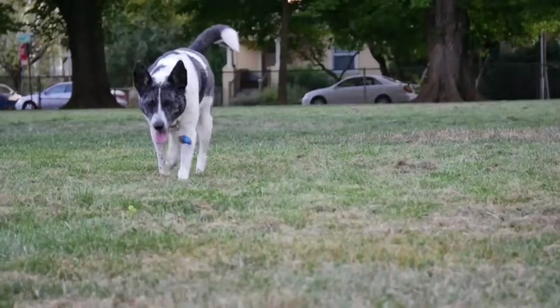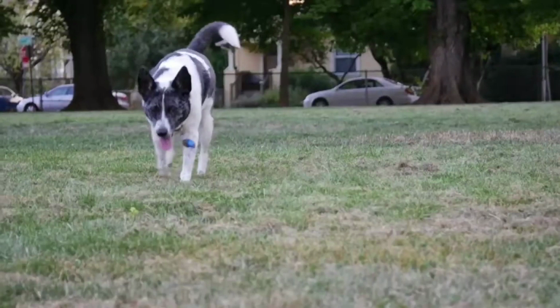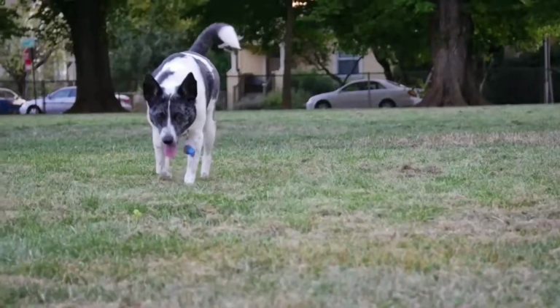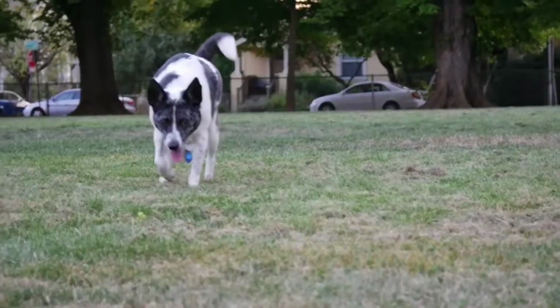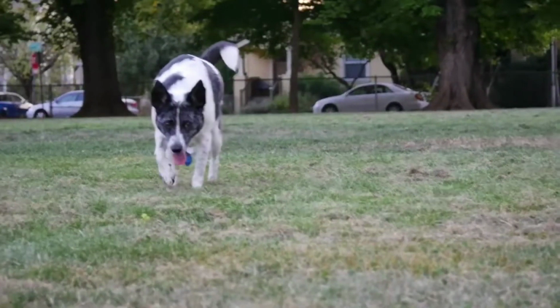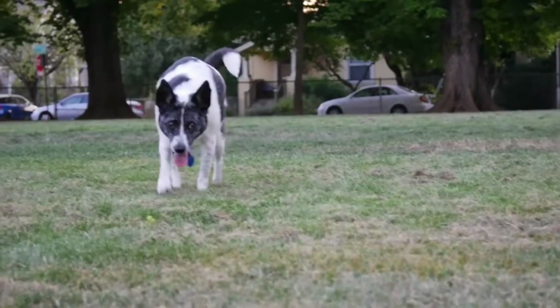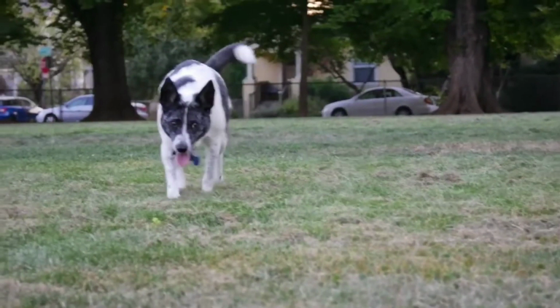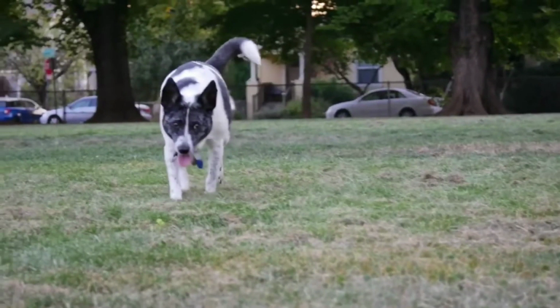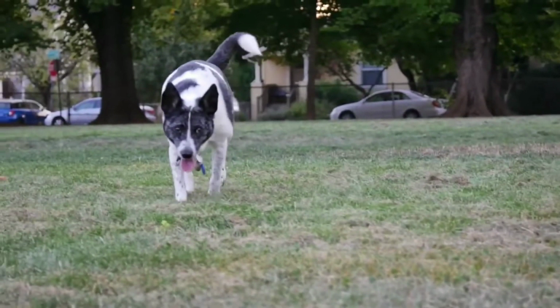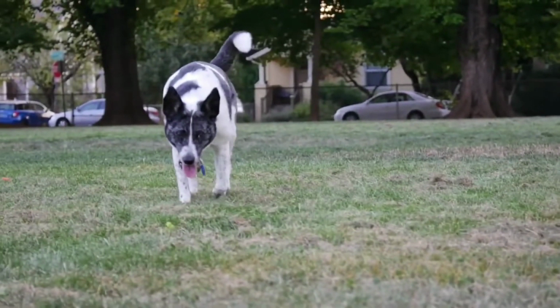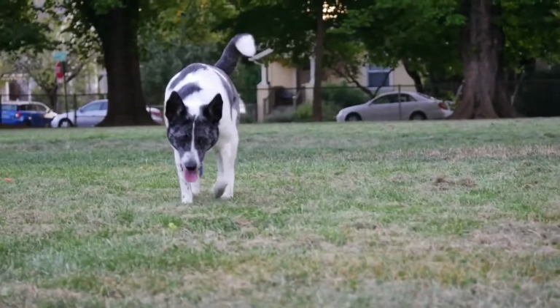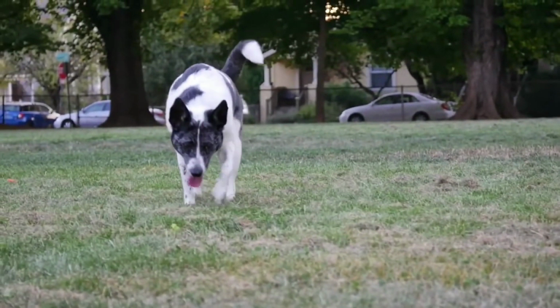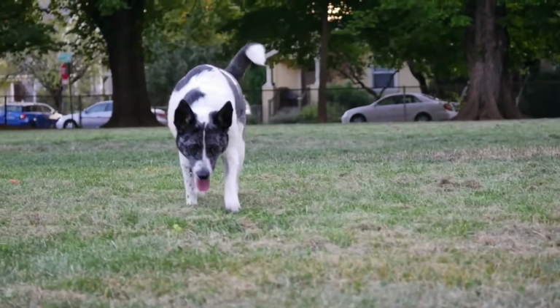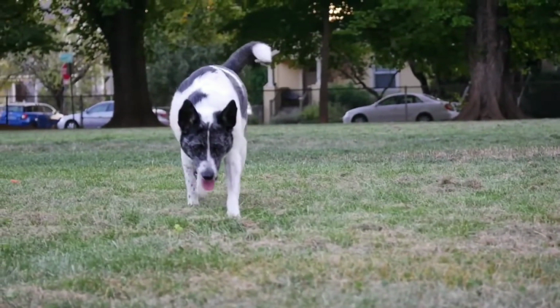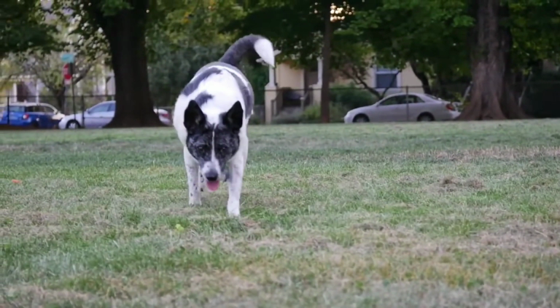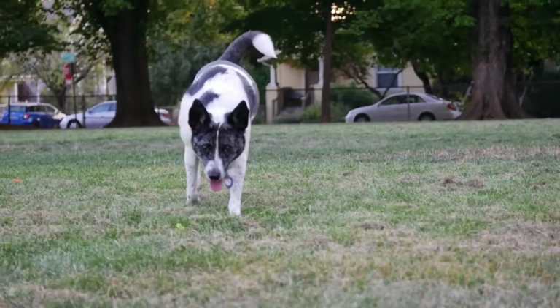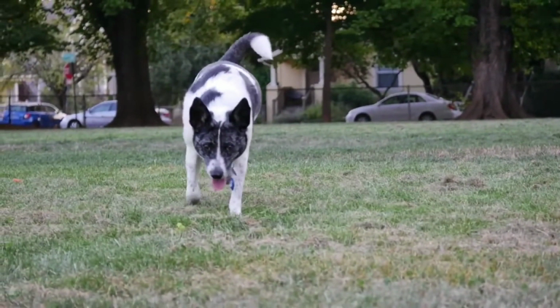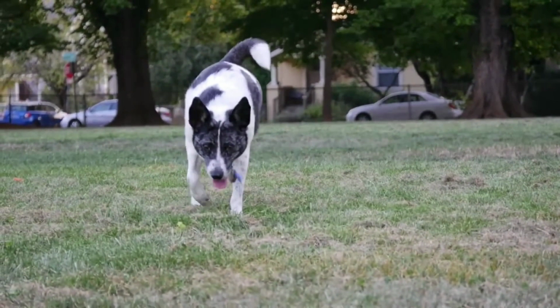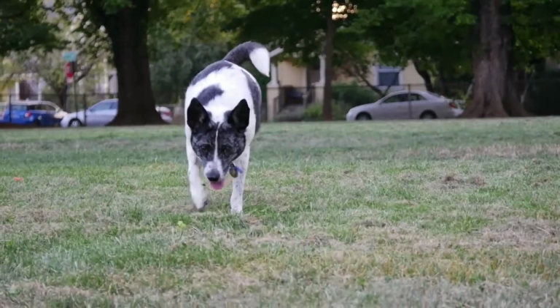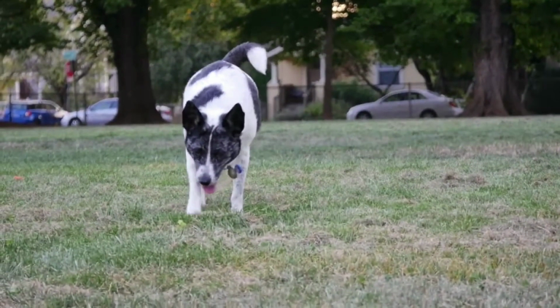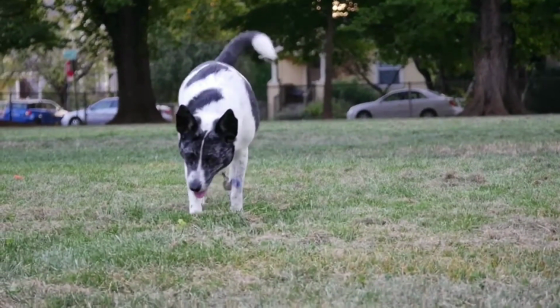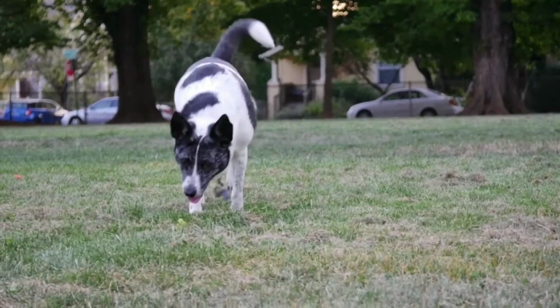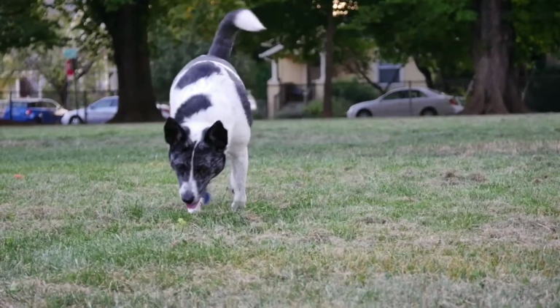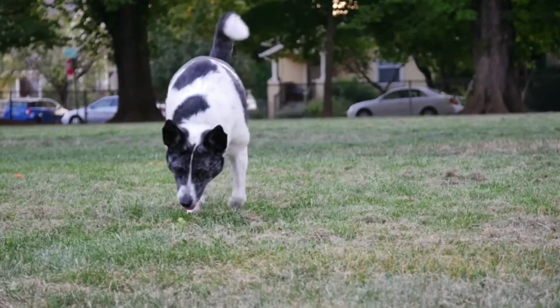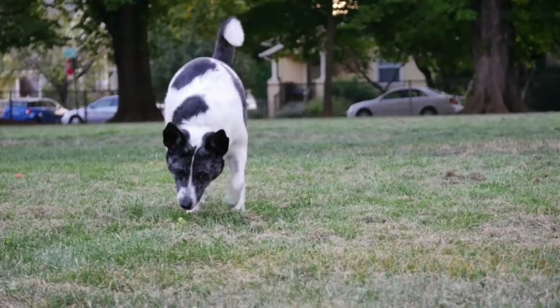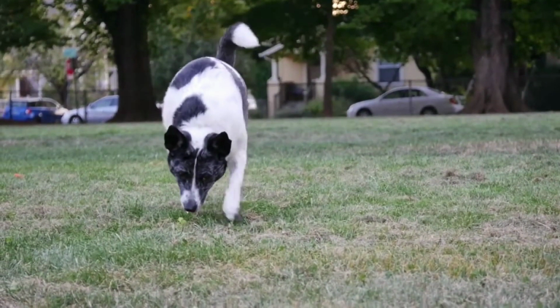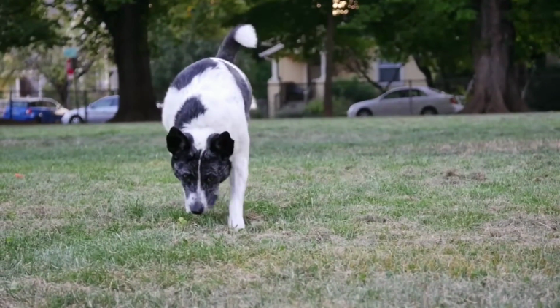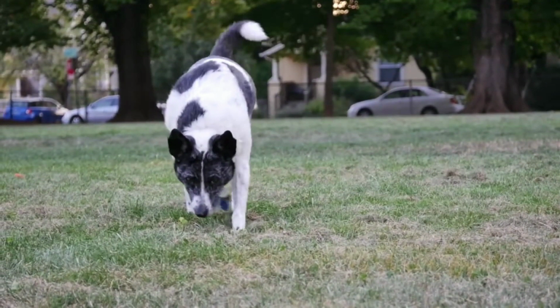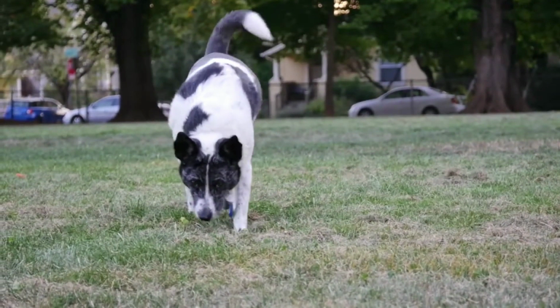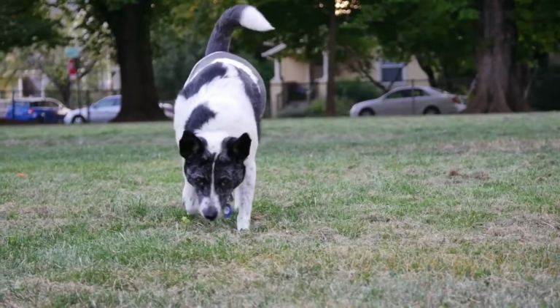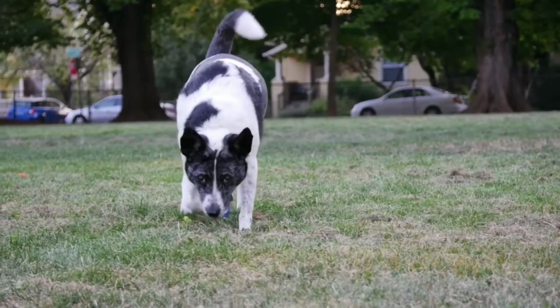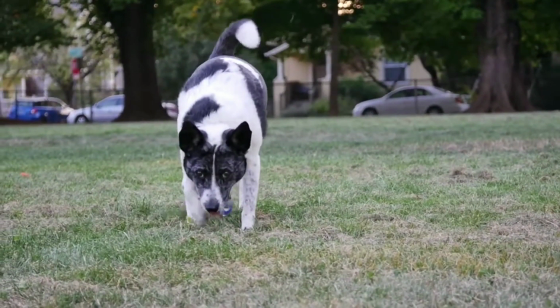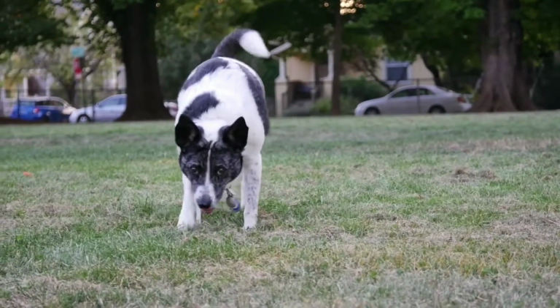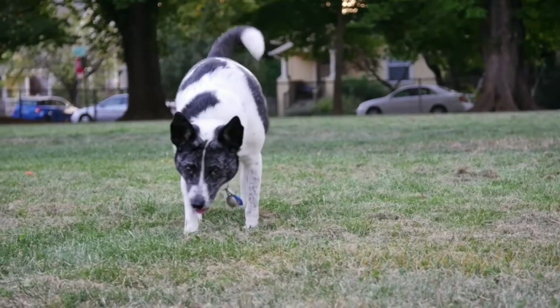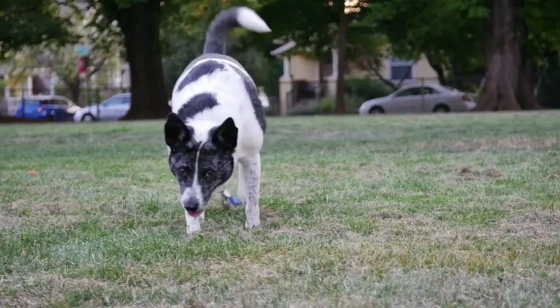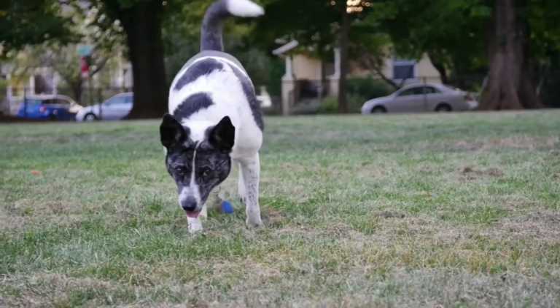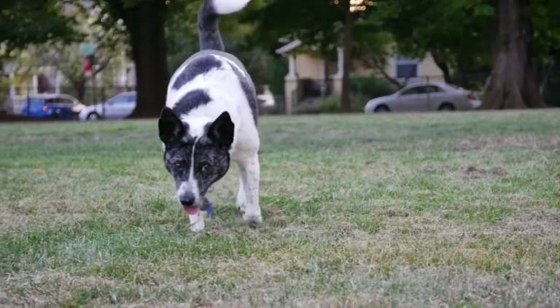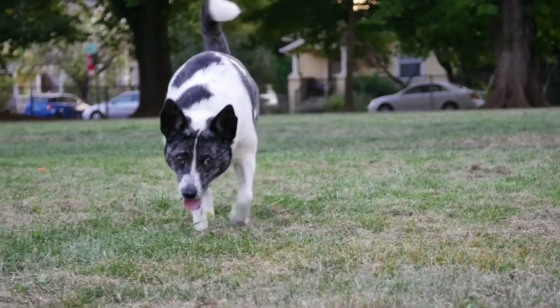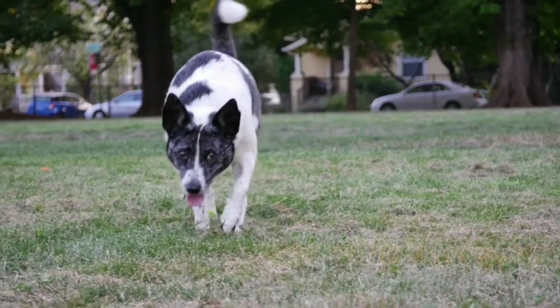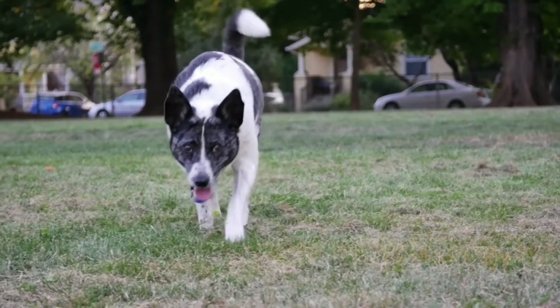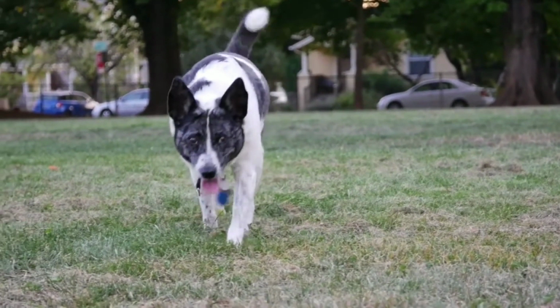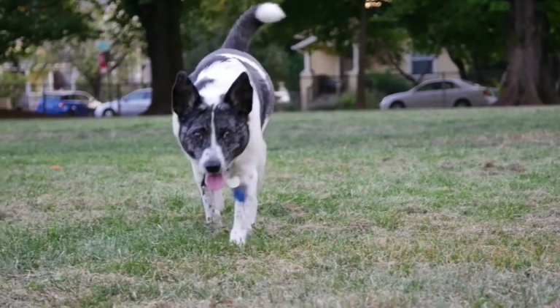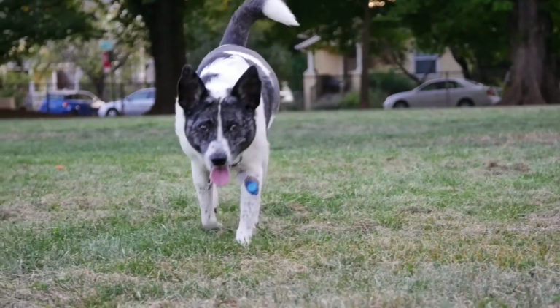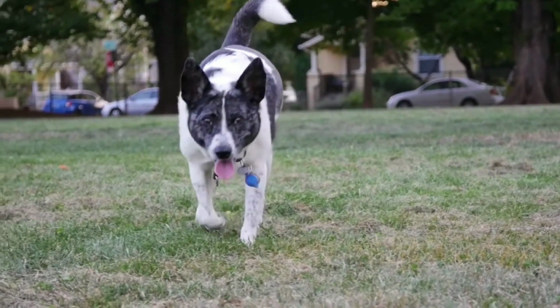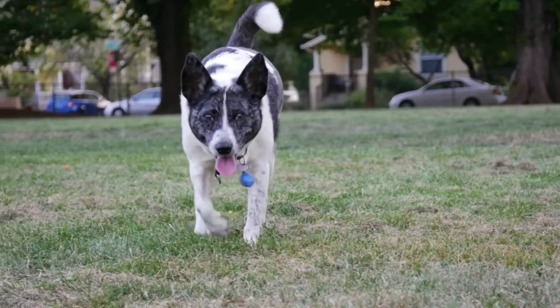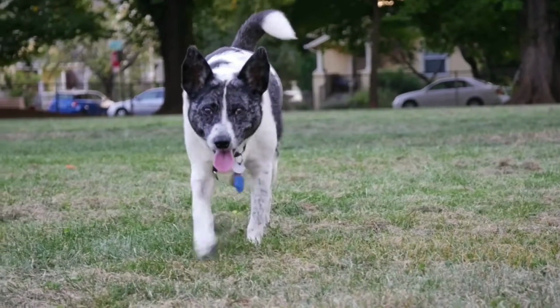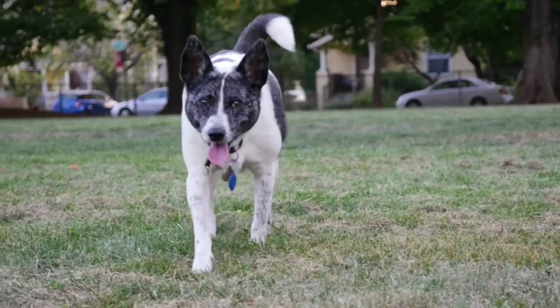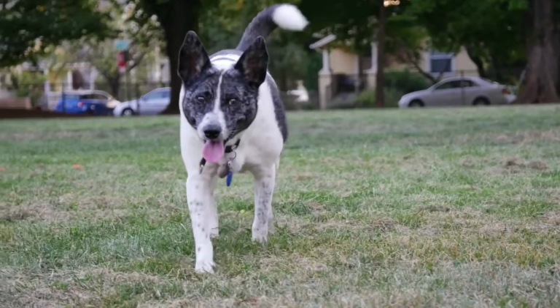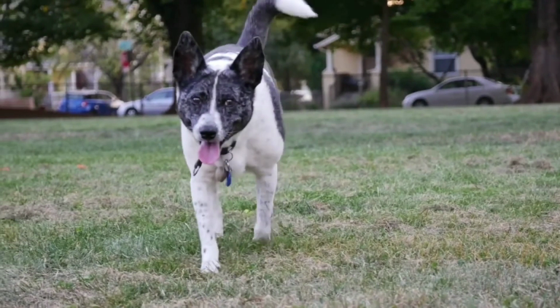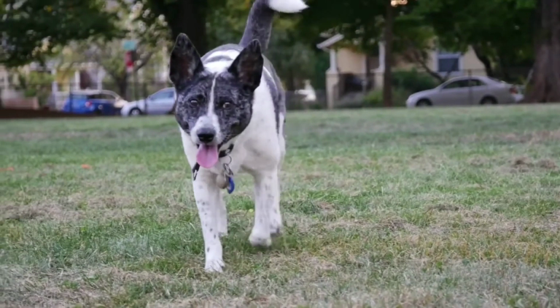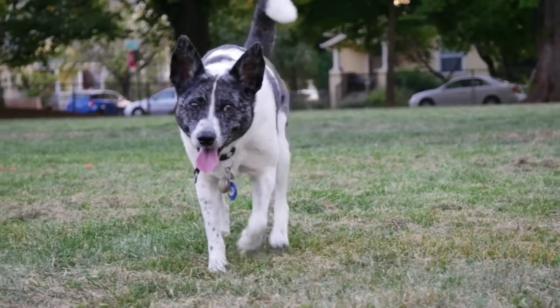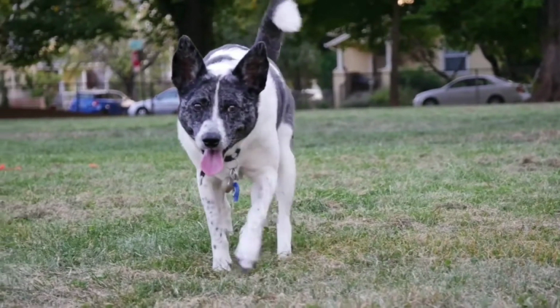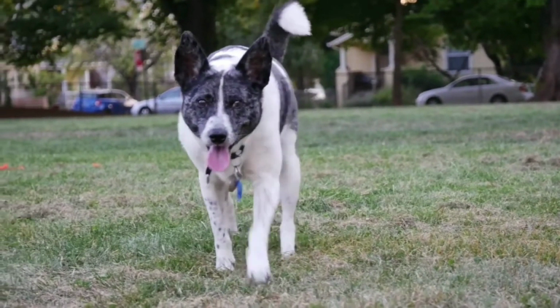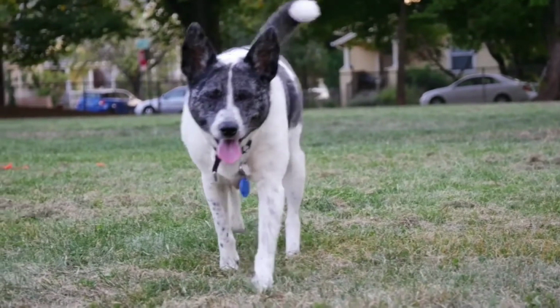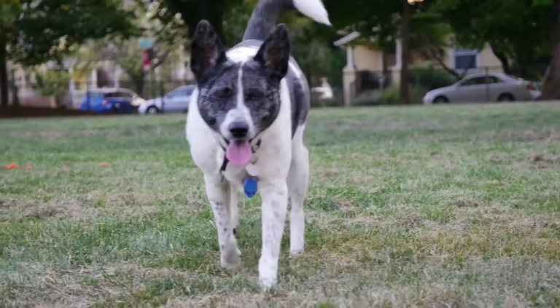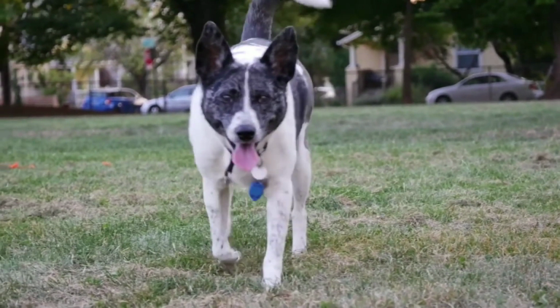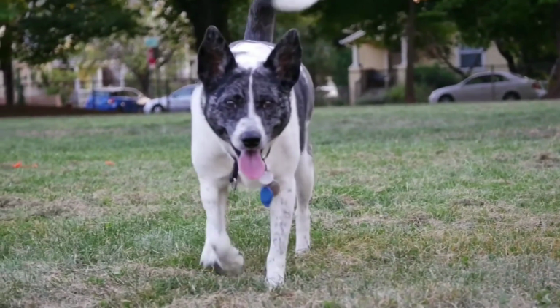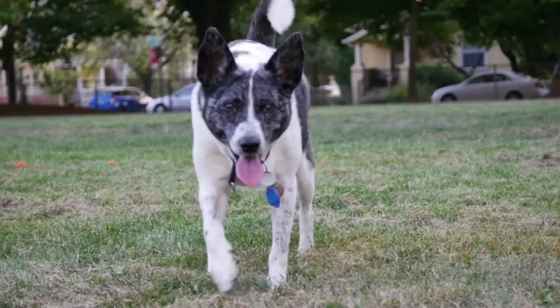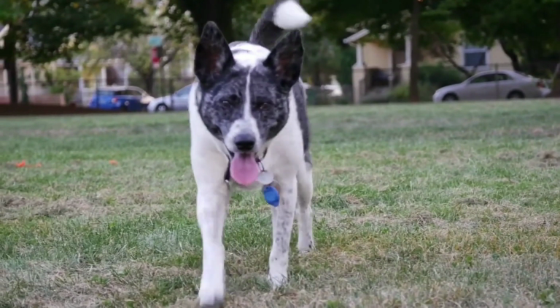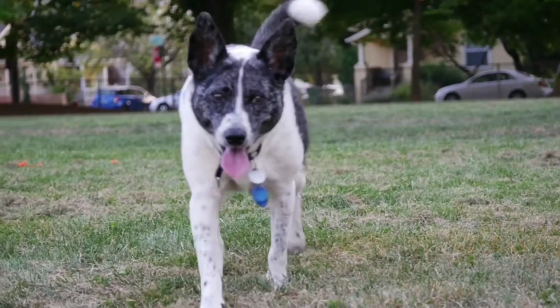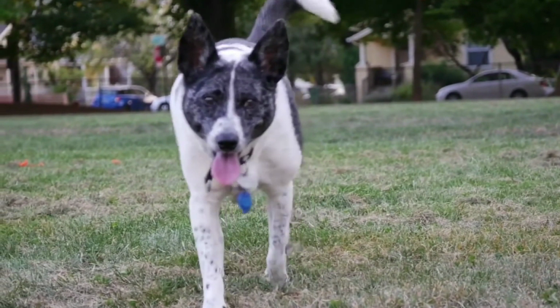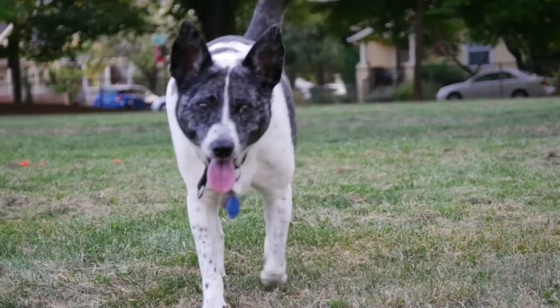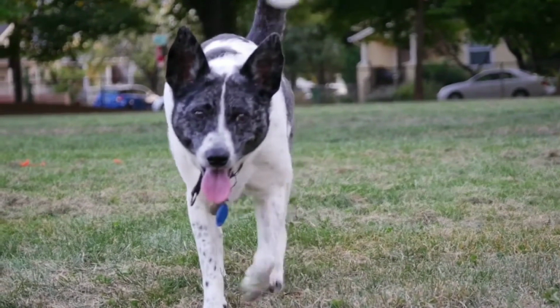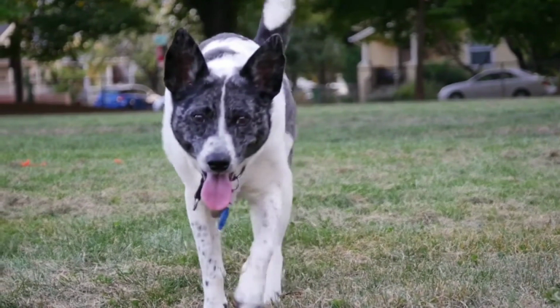The Dog Vision Filter, one of the newest to gain popularity on the app, purports to allow you to see through your dog's eyes.